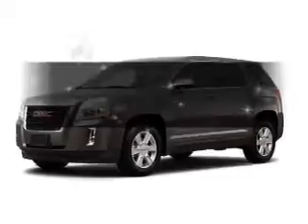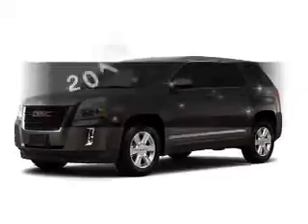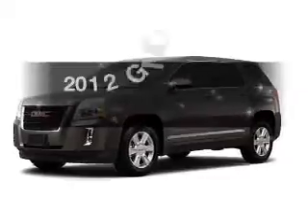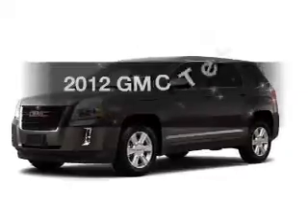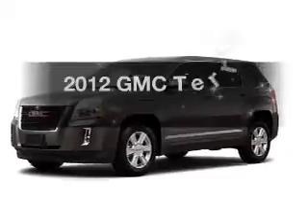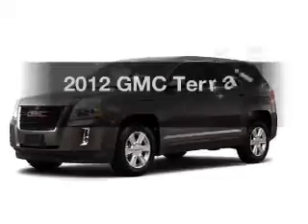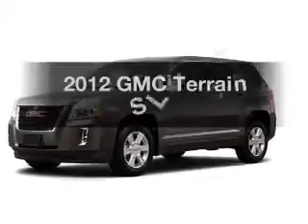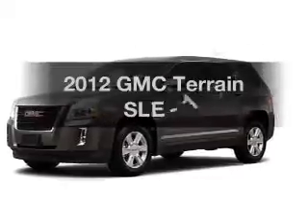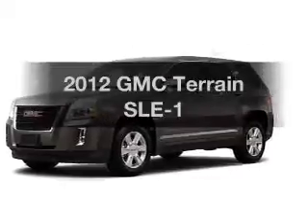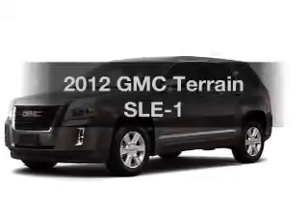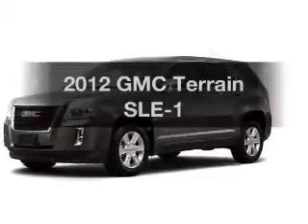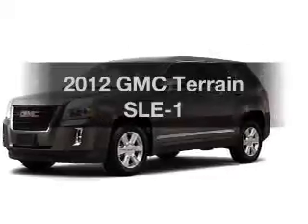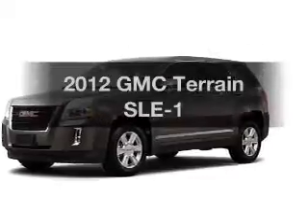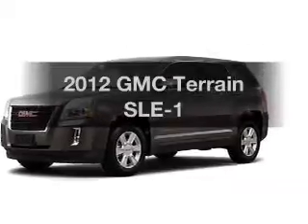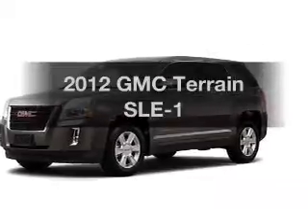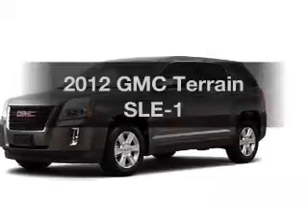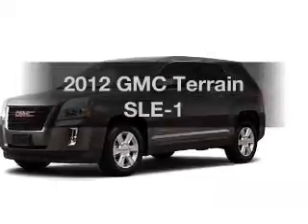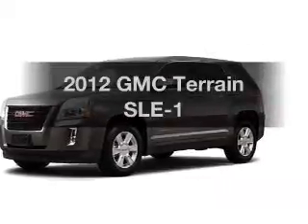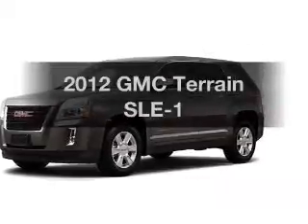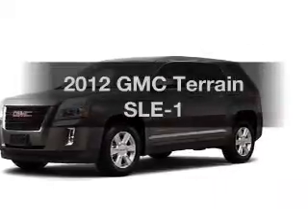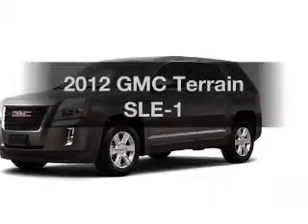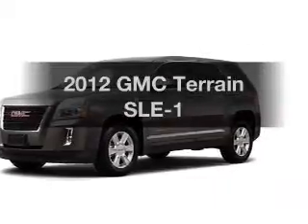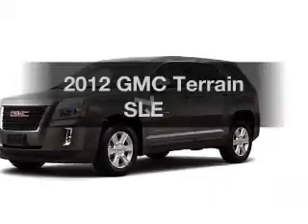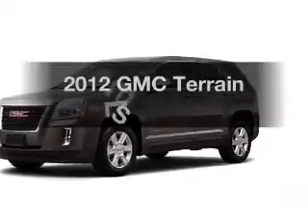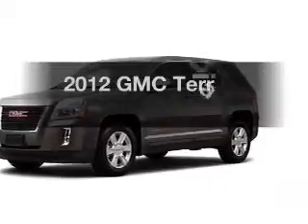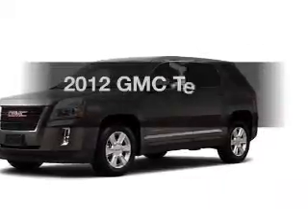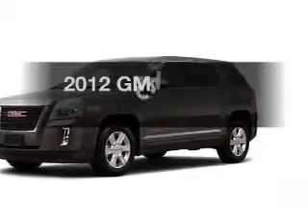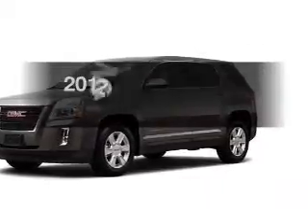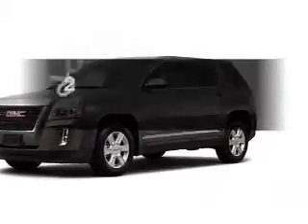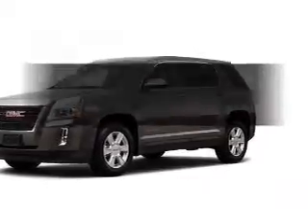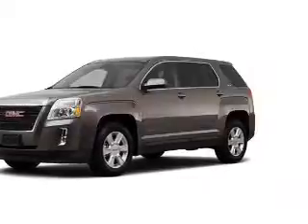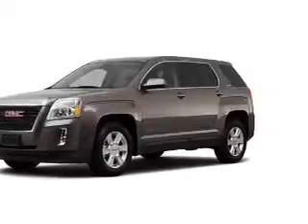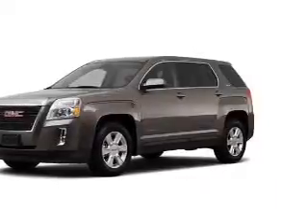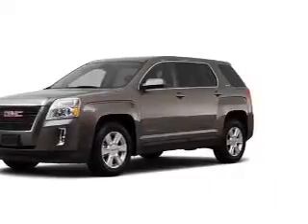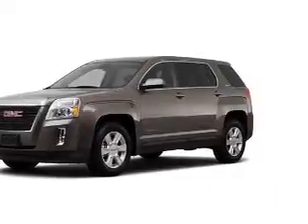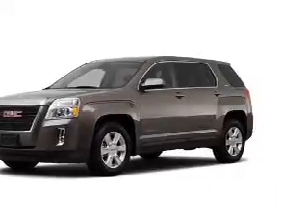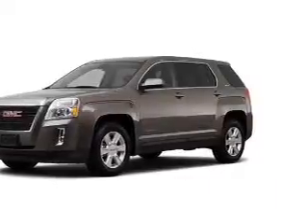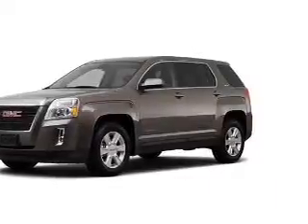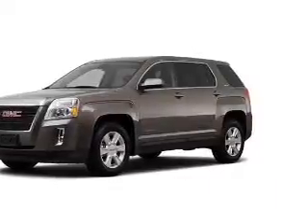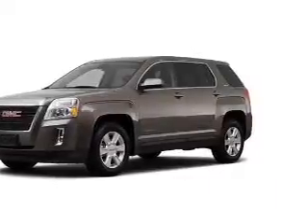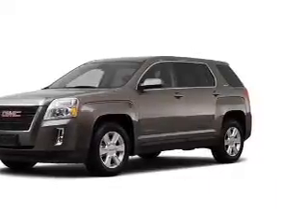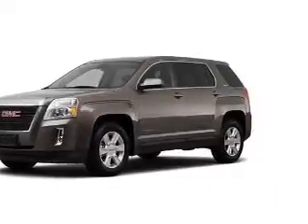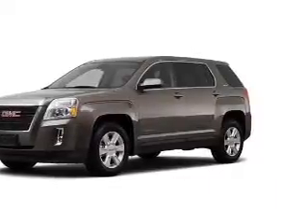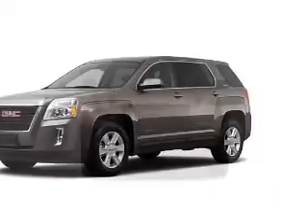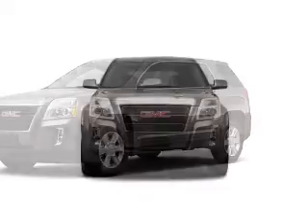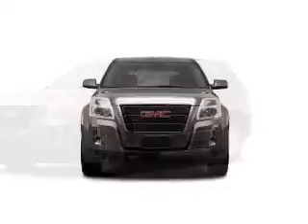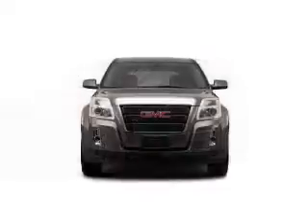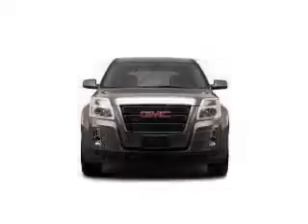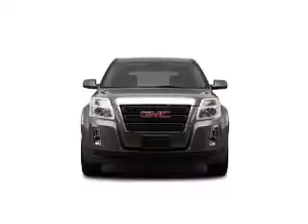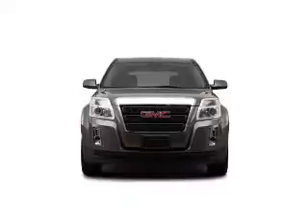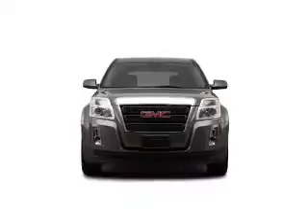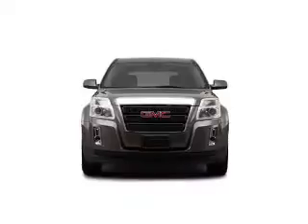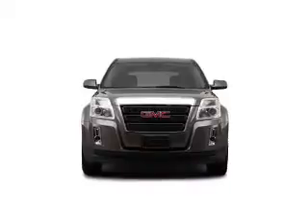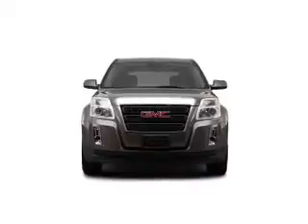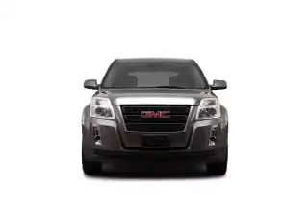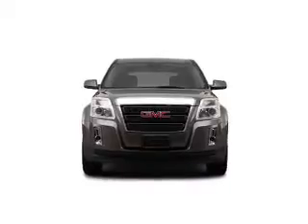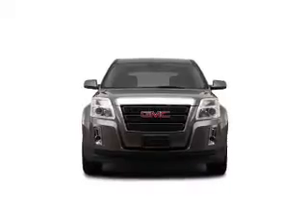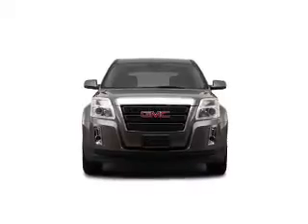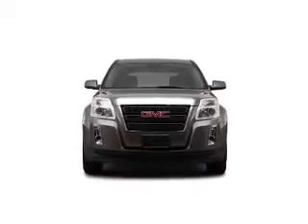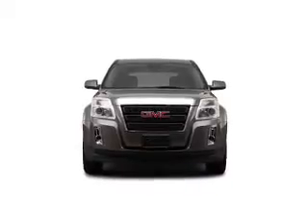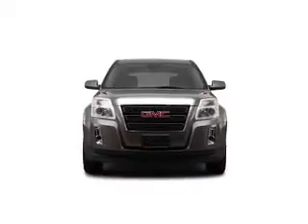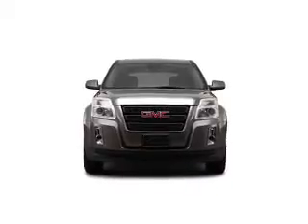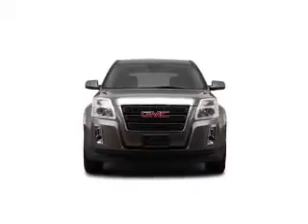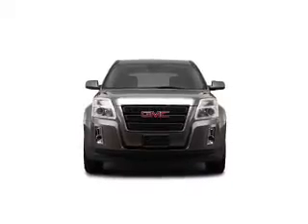Introducing the 2012 GMC Terrain. Travel the roads in style and comfort in this great vehicle.